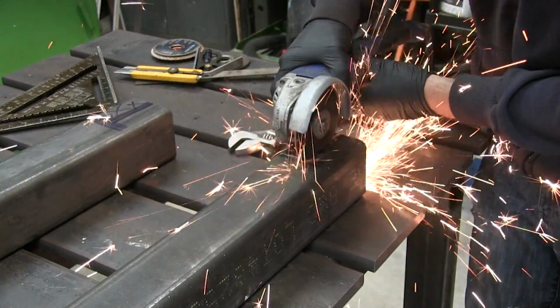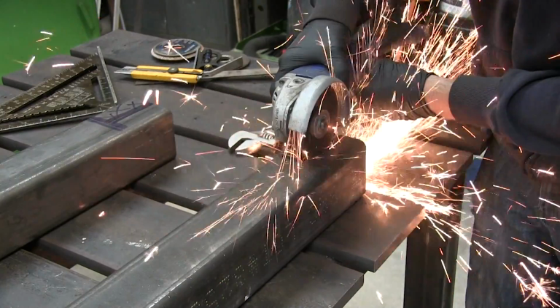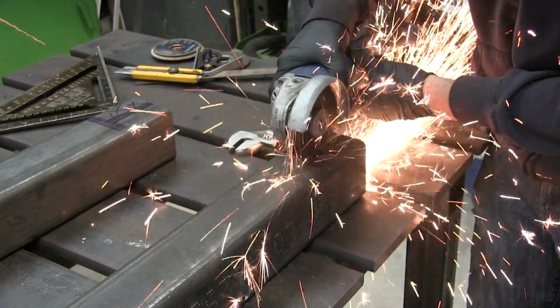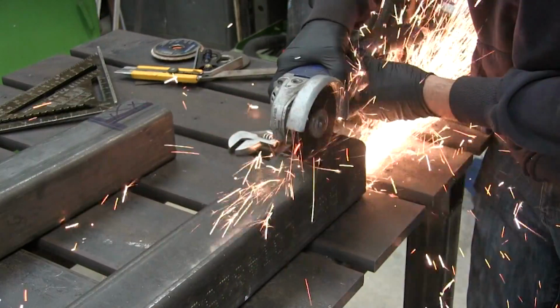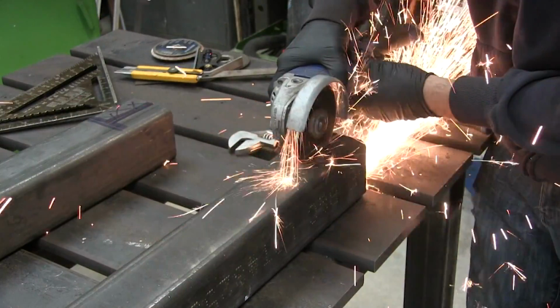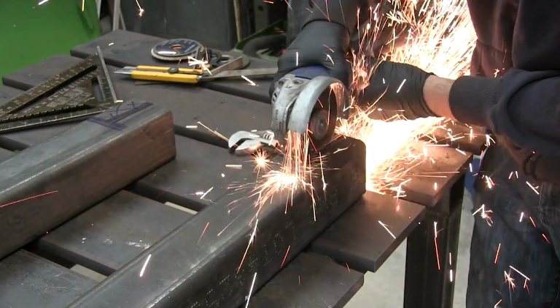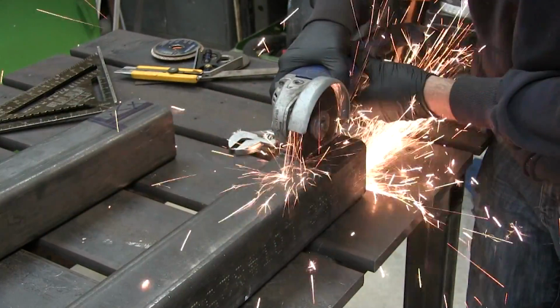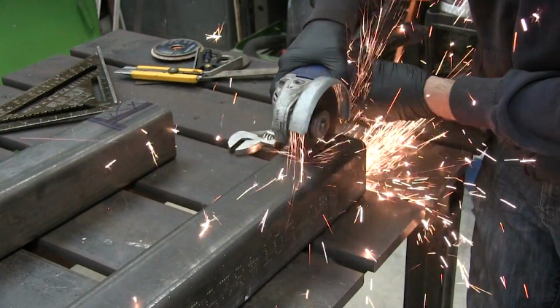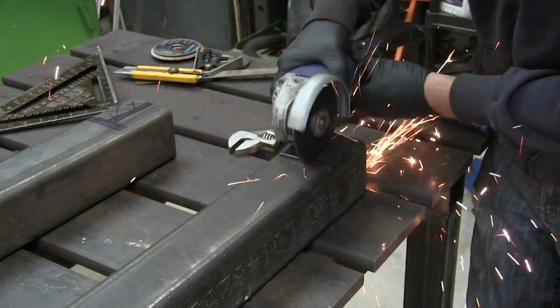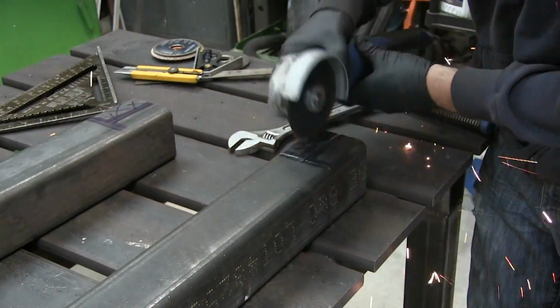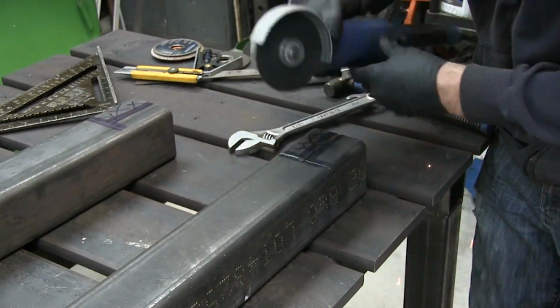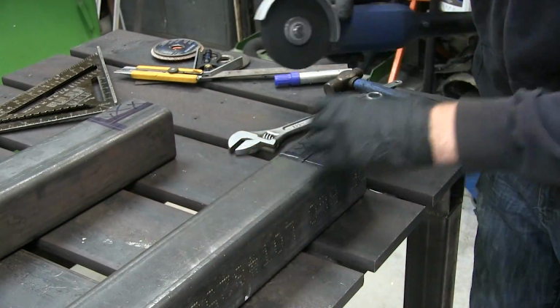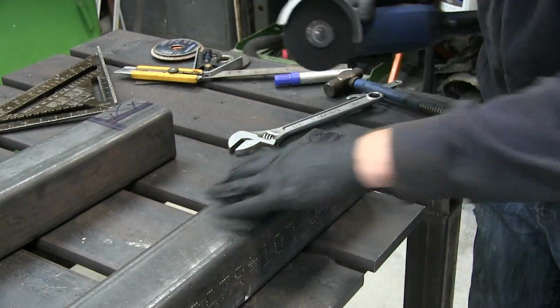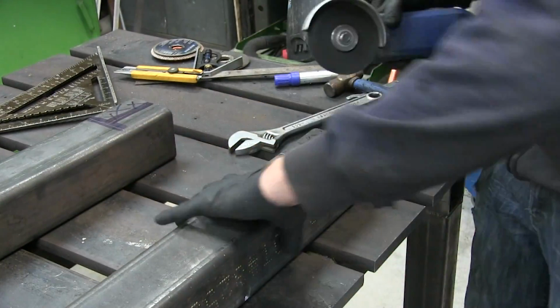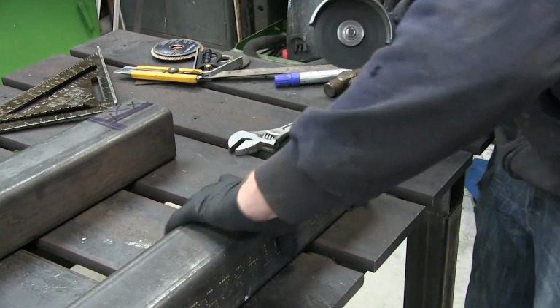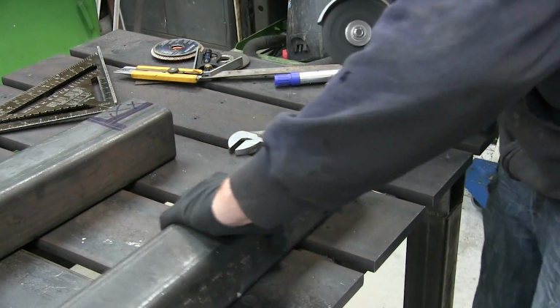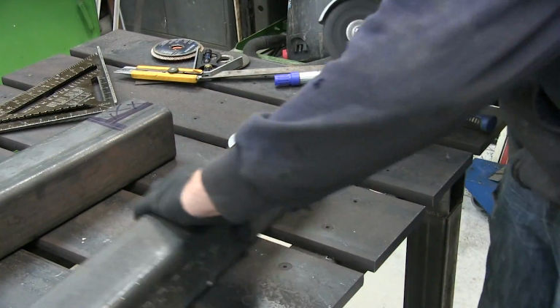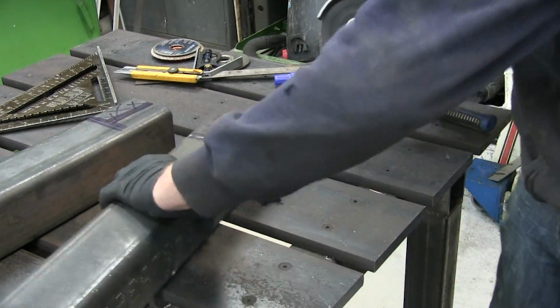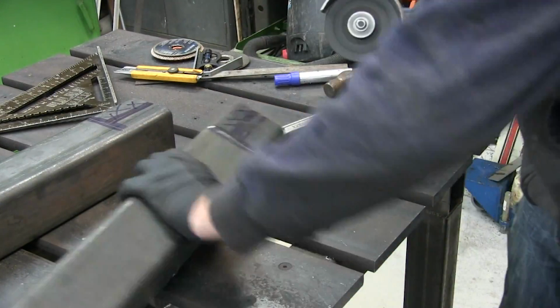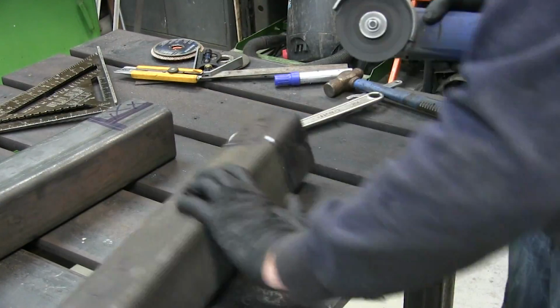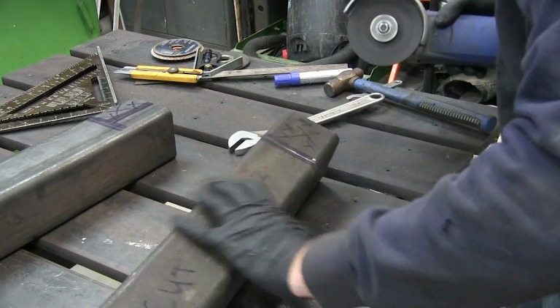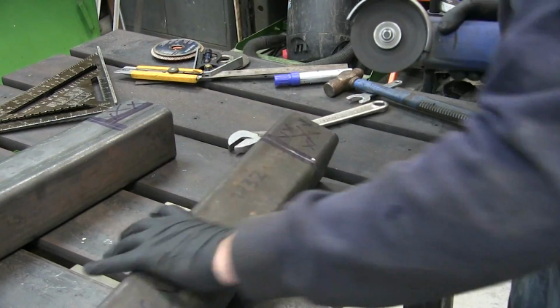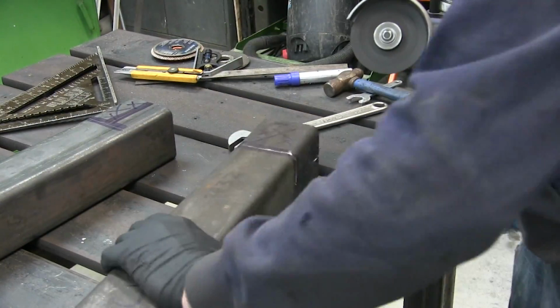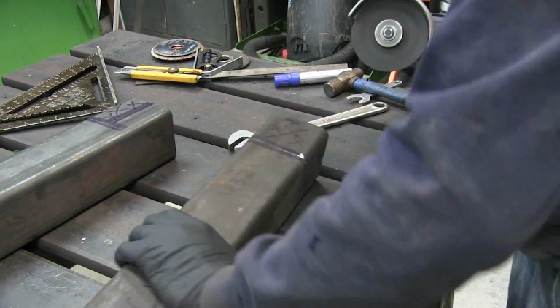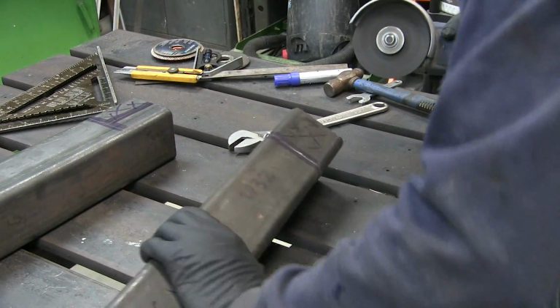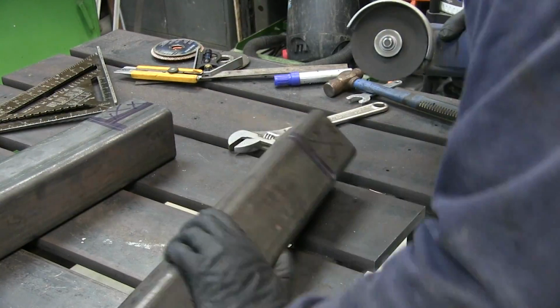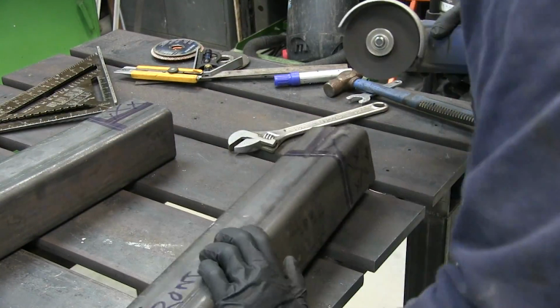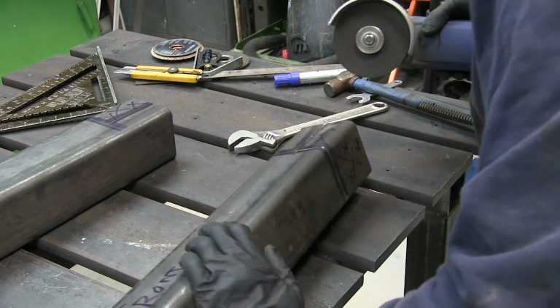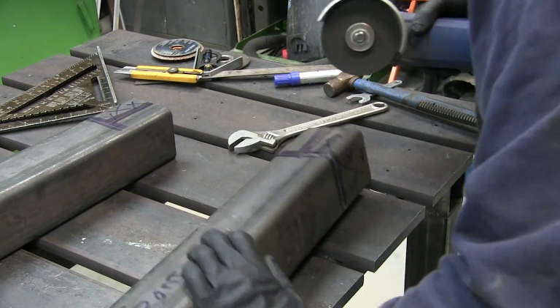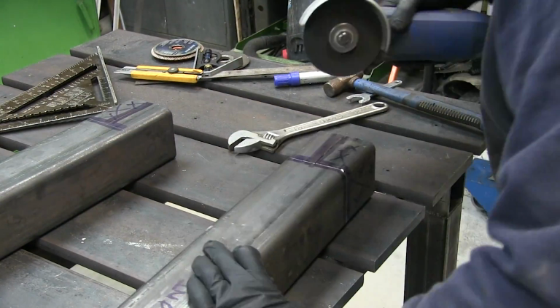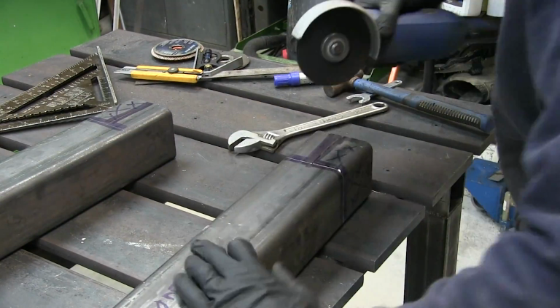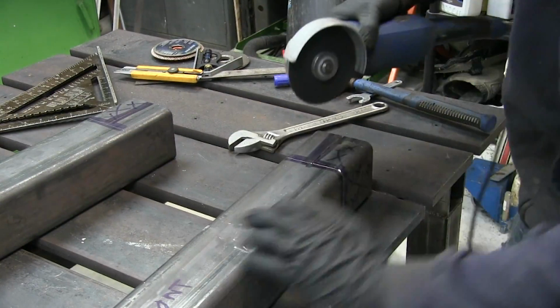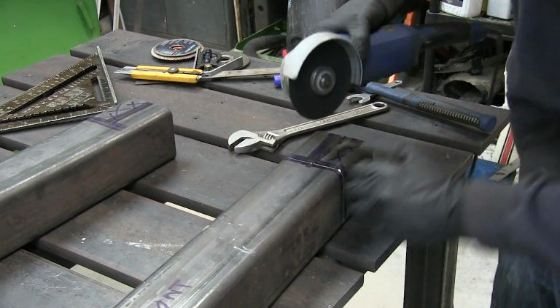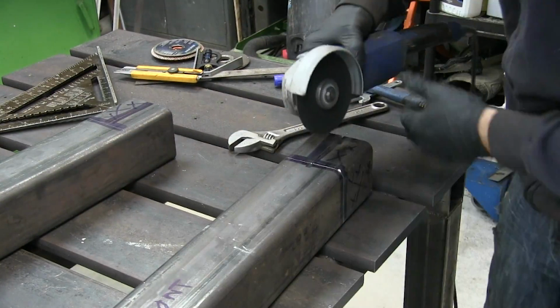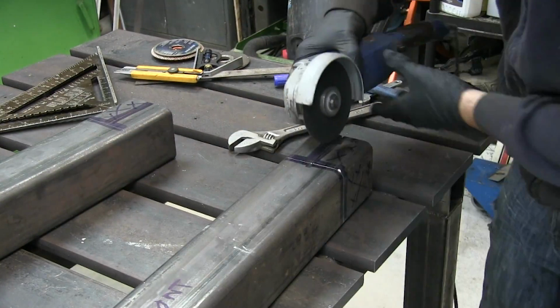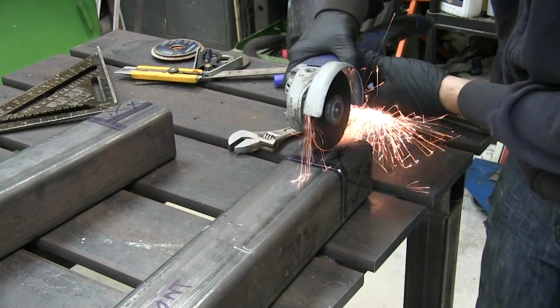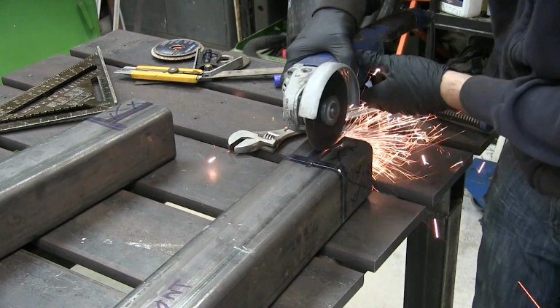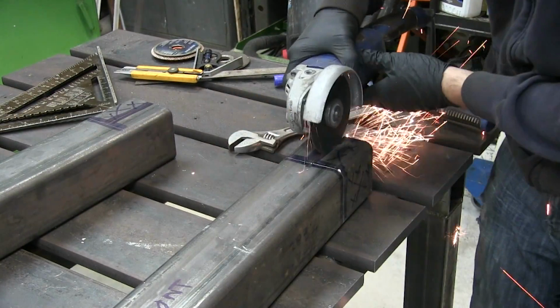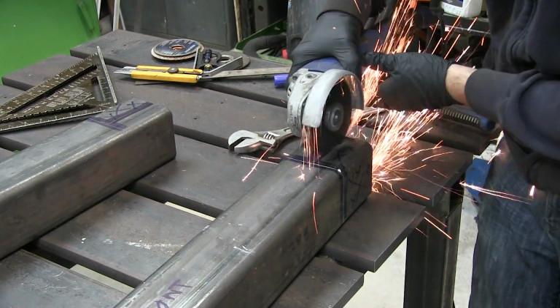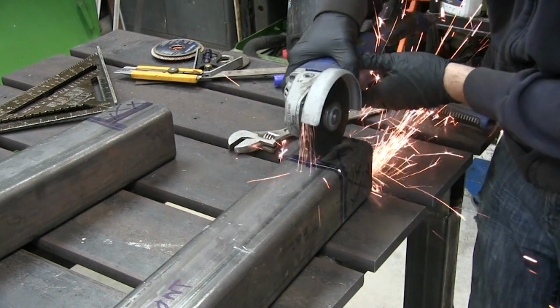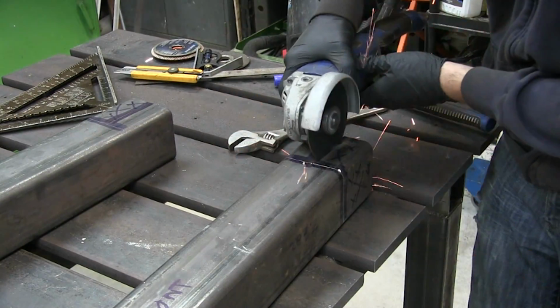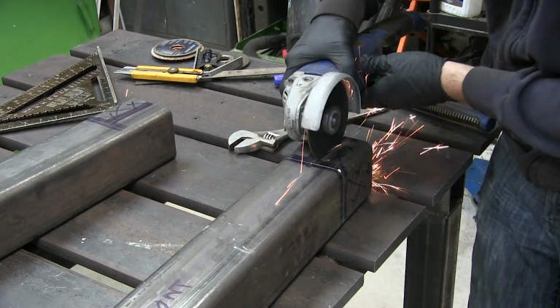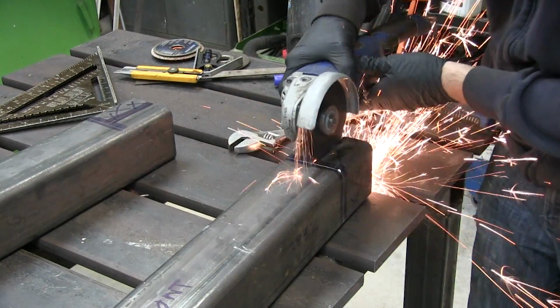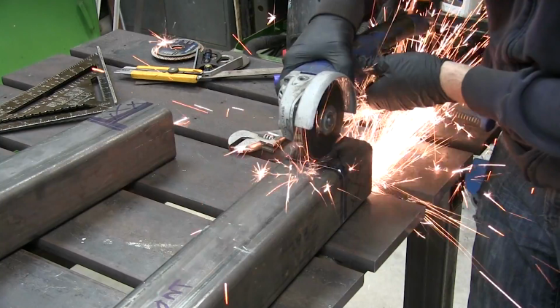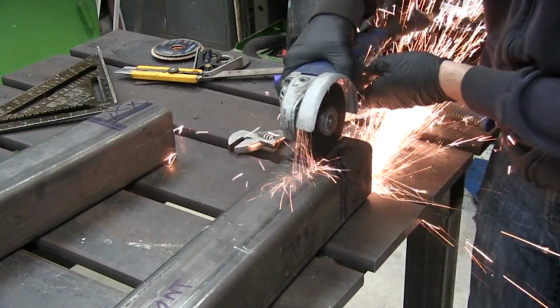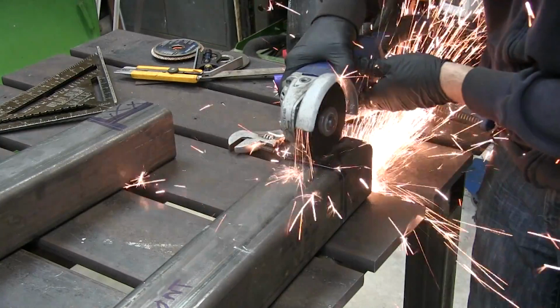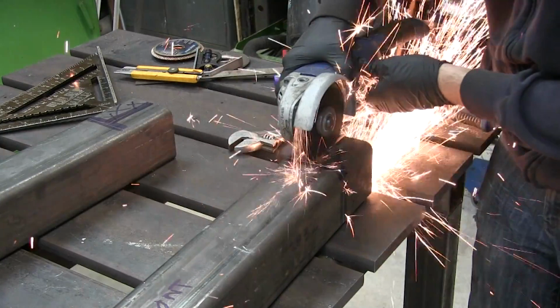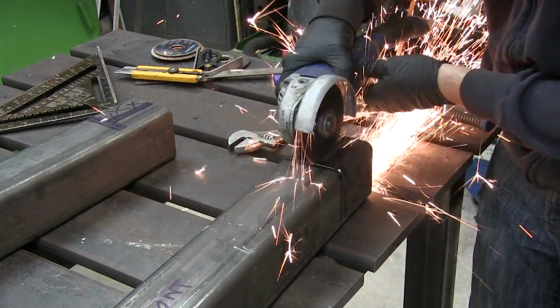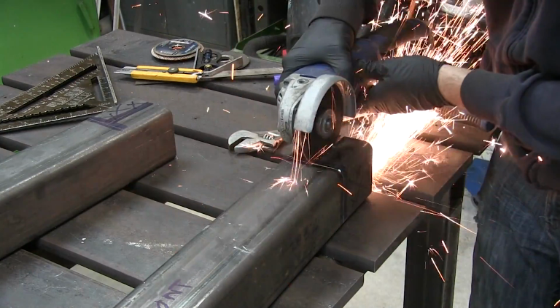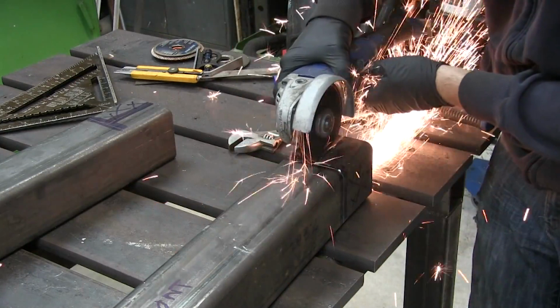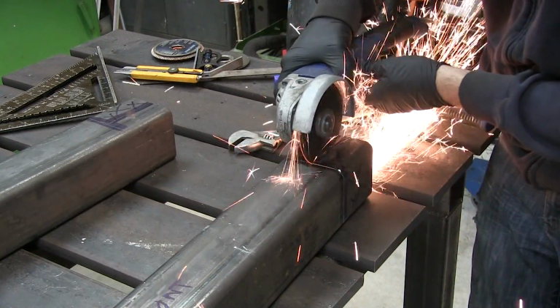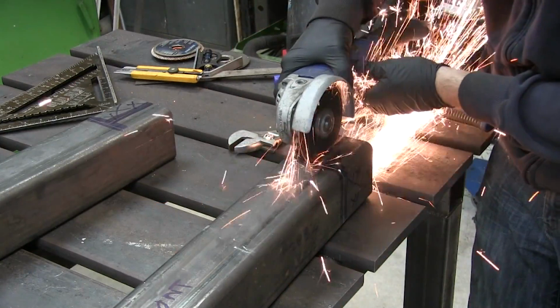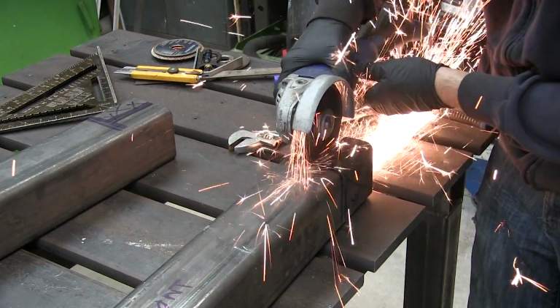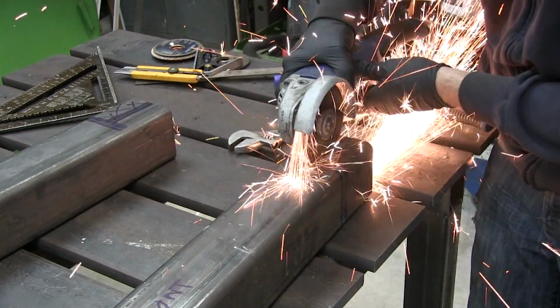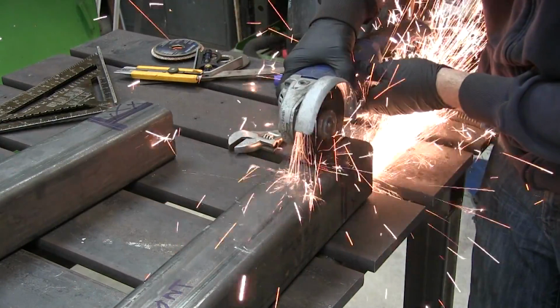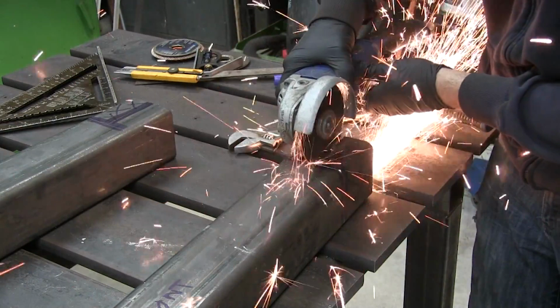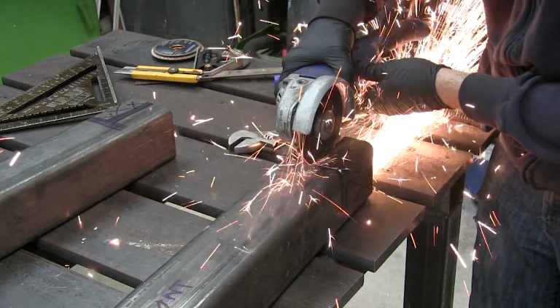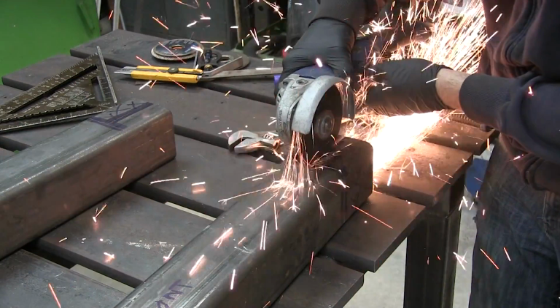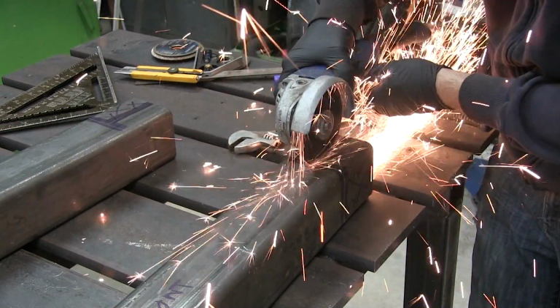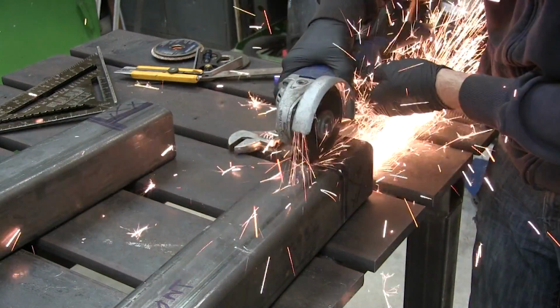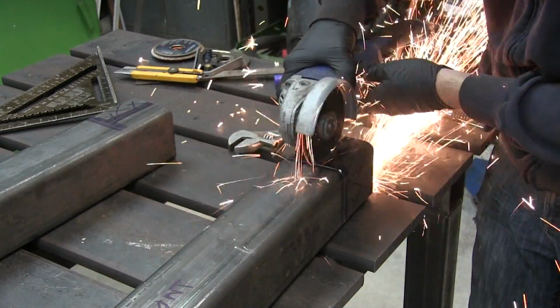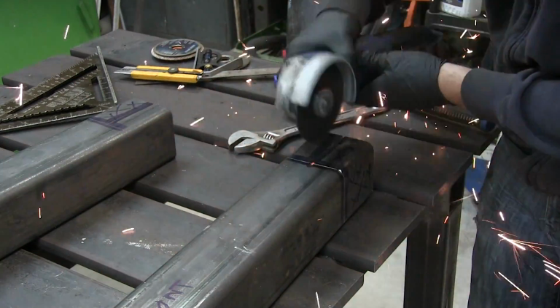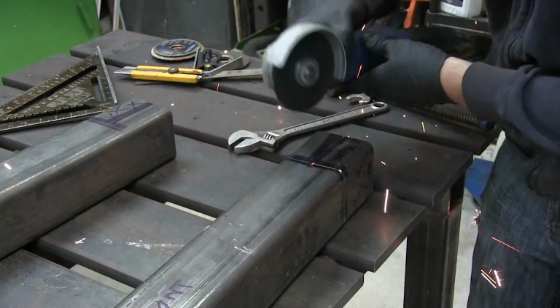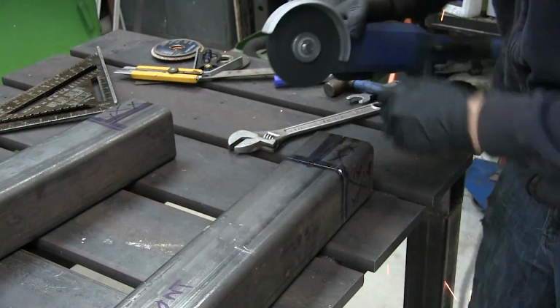I'm currently cutting out the bottom section of the tubing. We will weld them to the nine inch pieces we welded onto the tractor frame earlier.